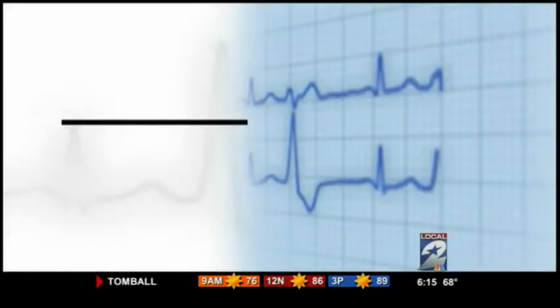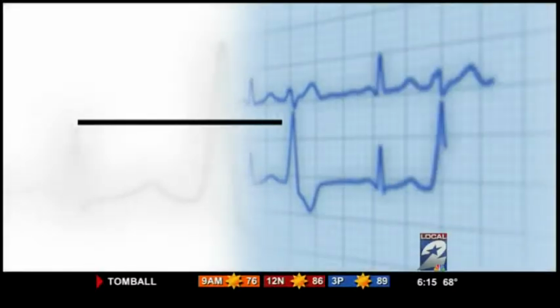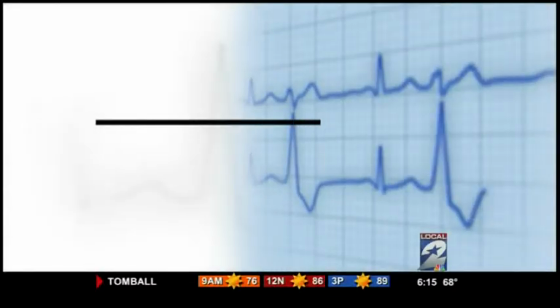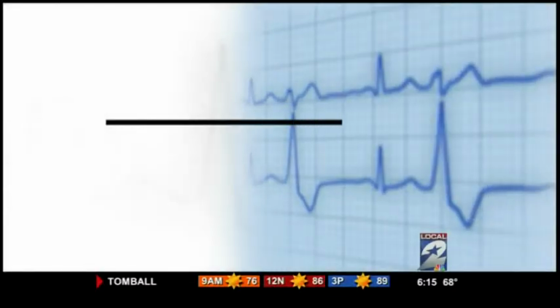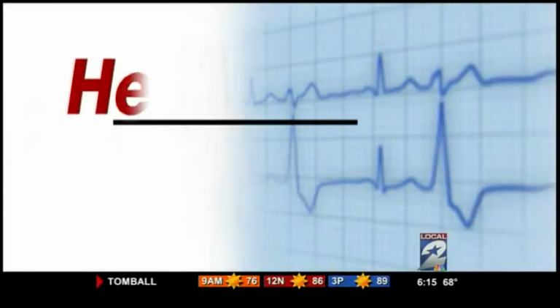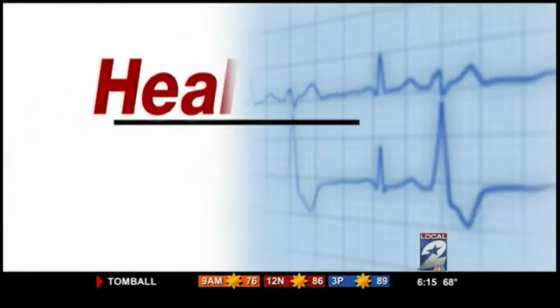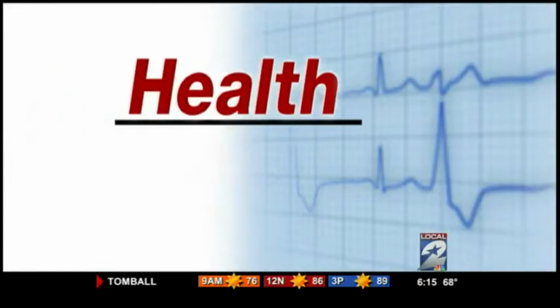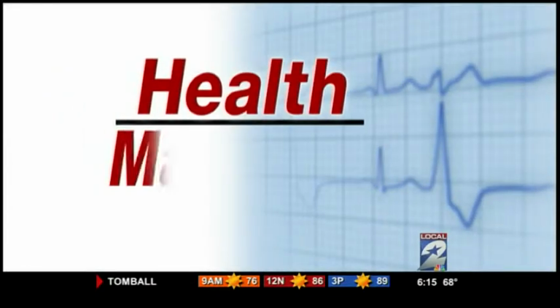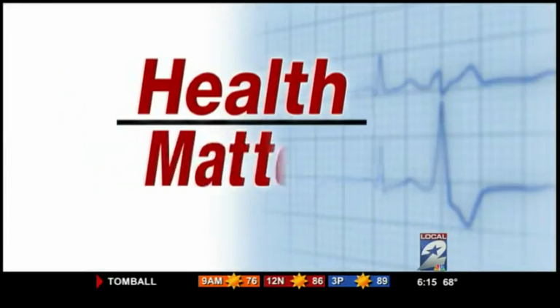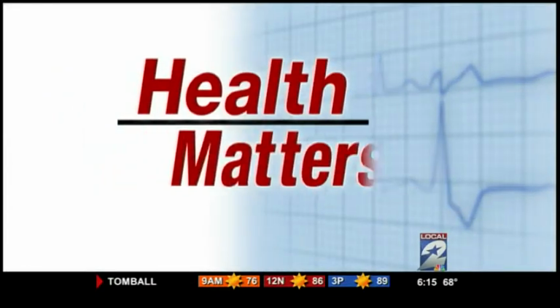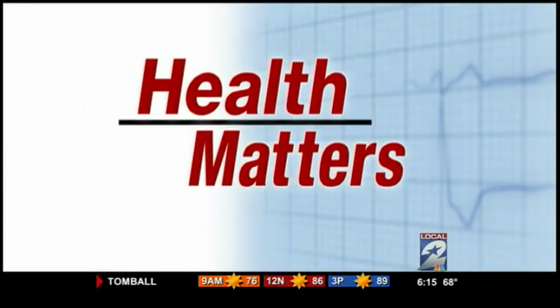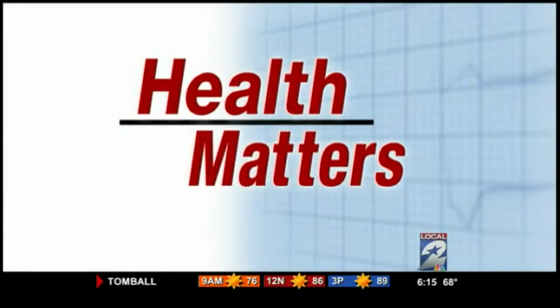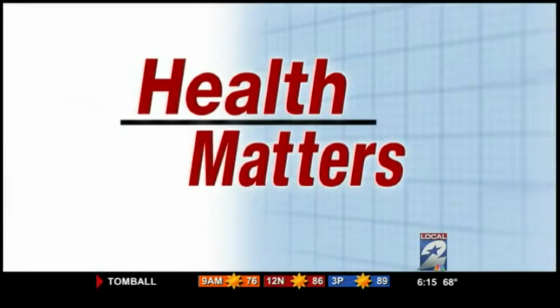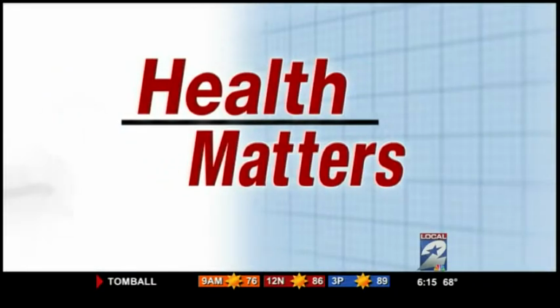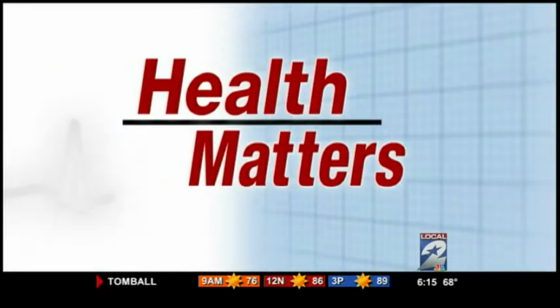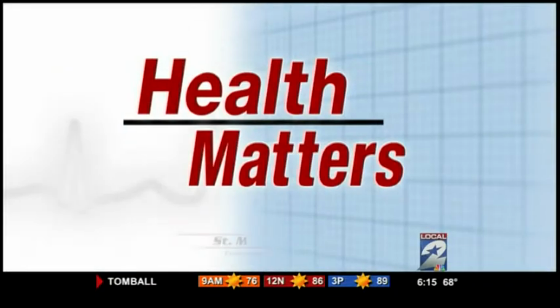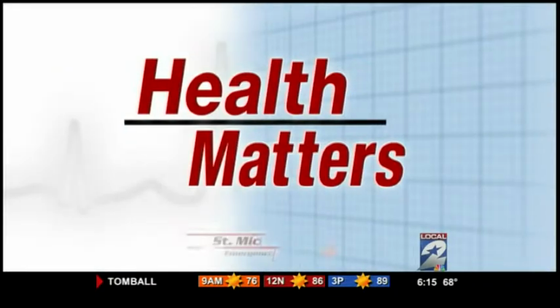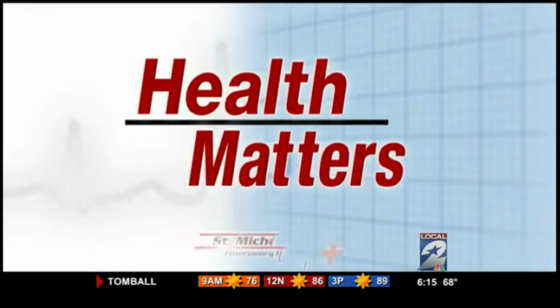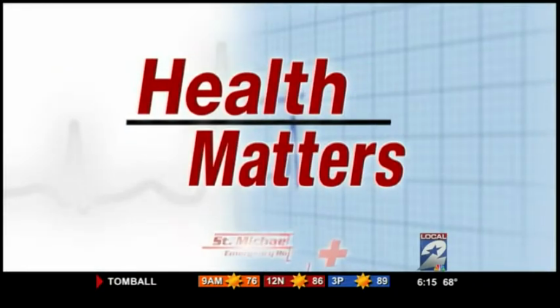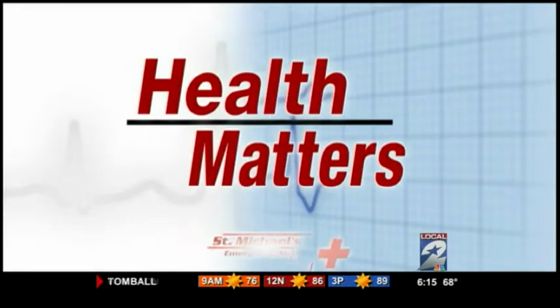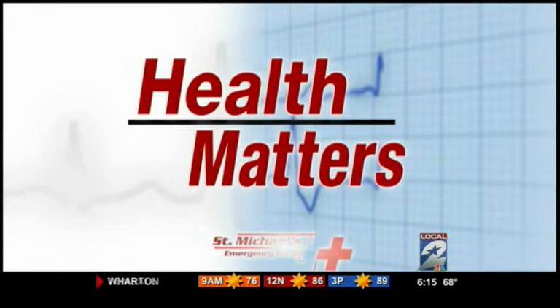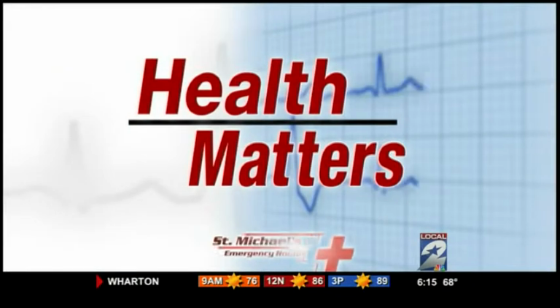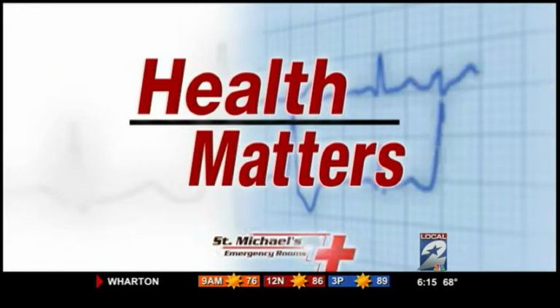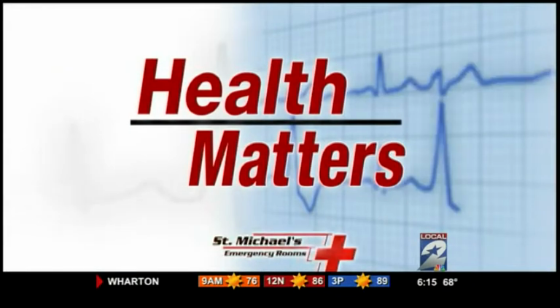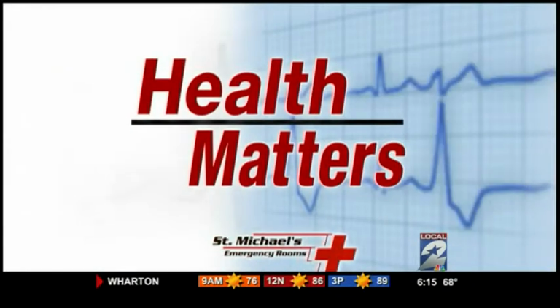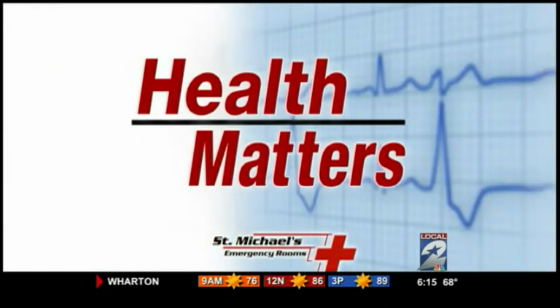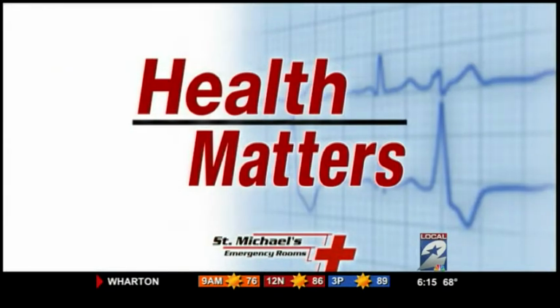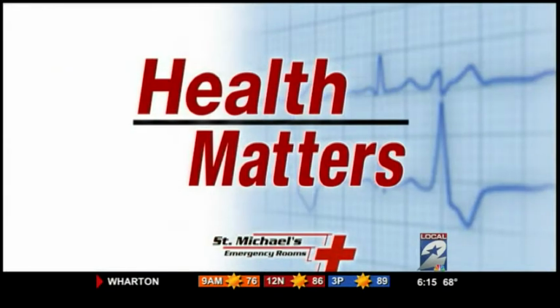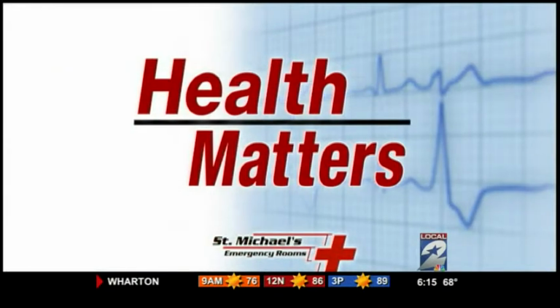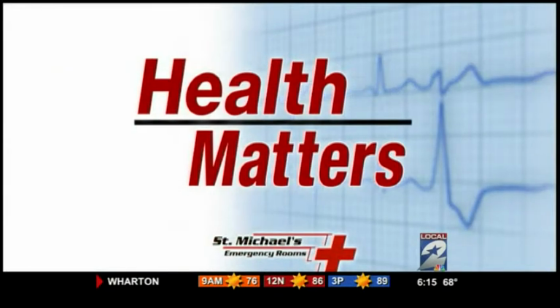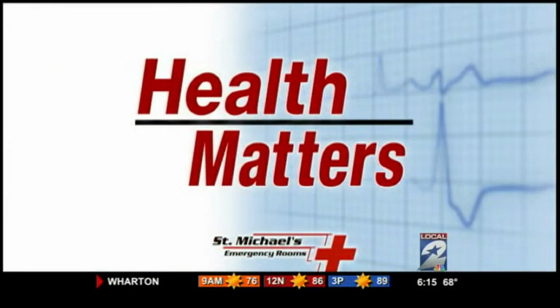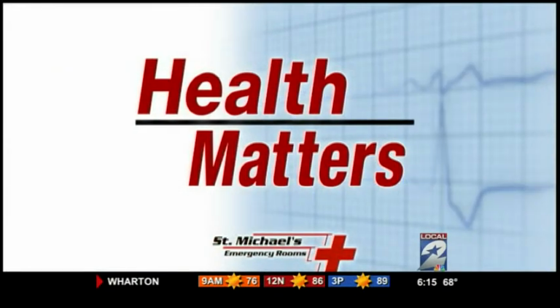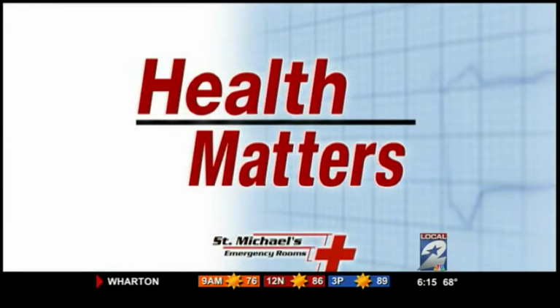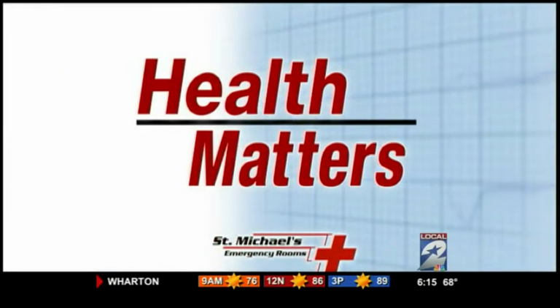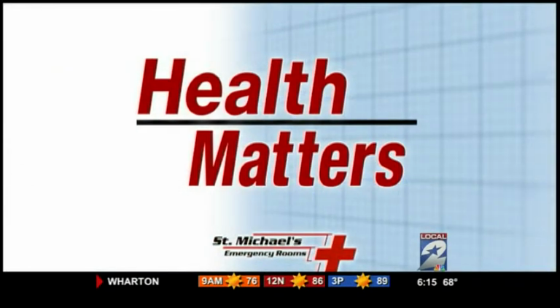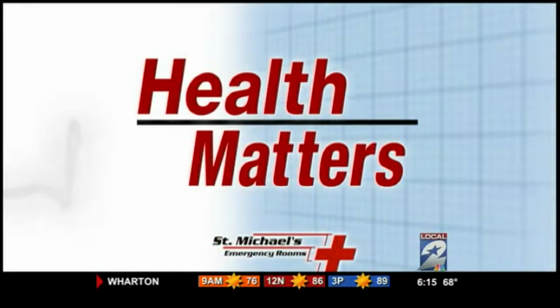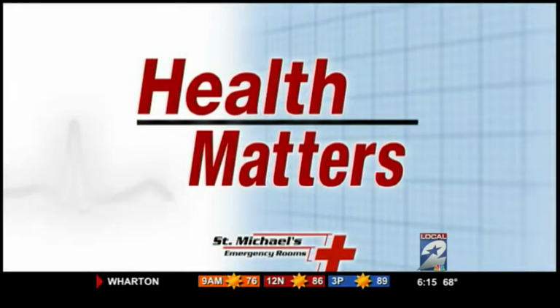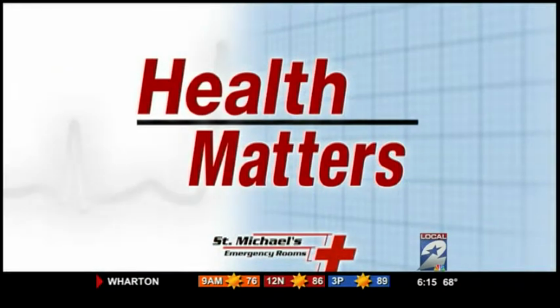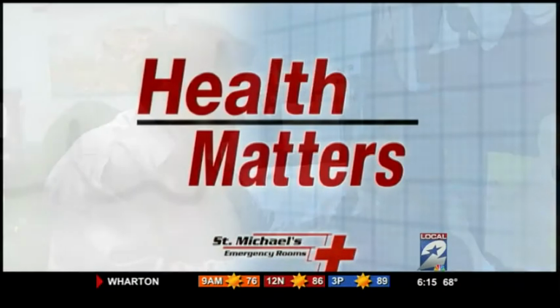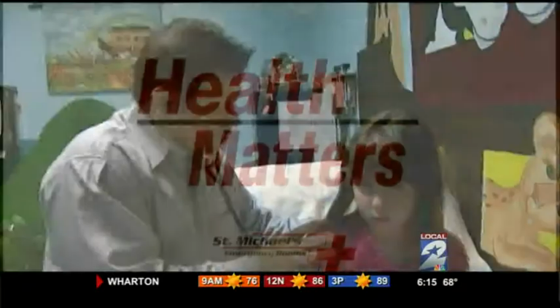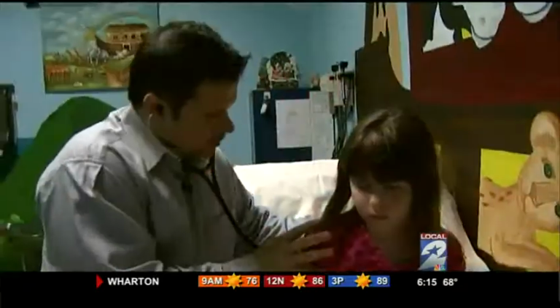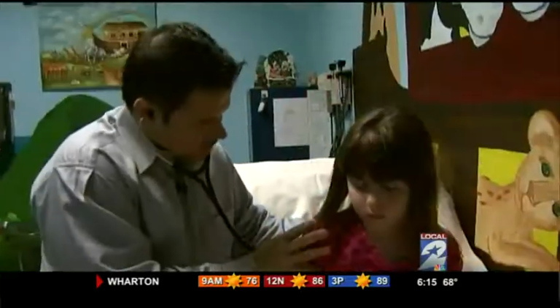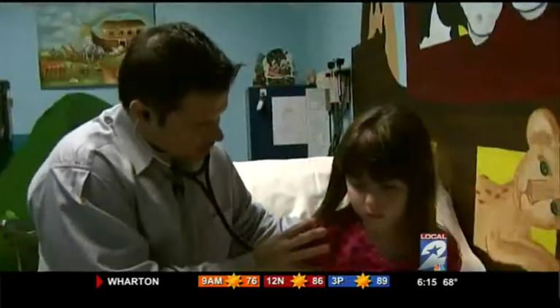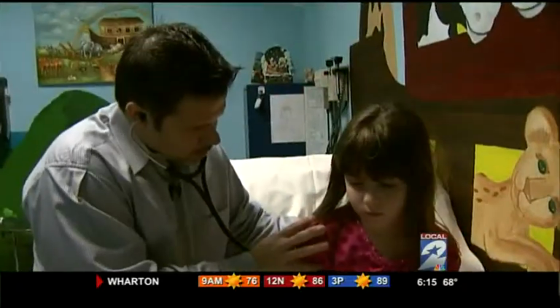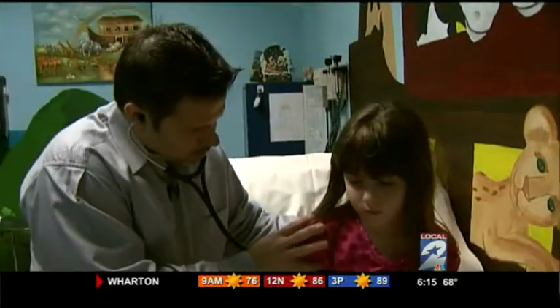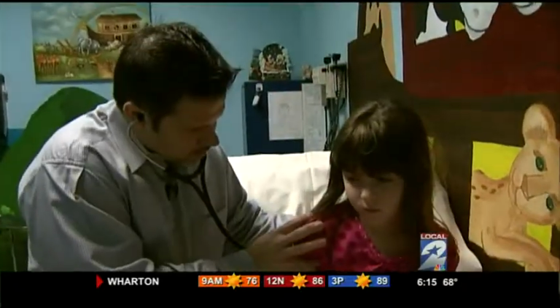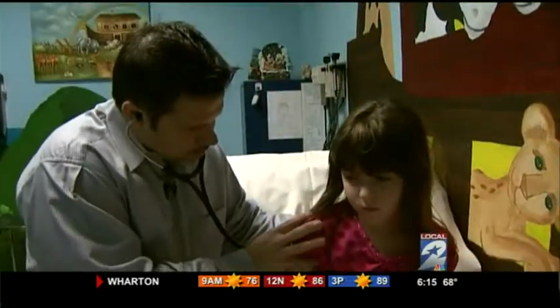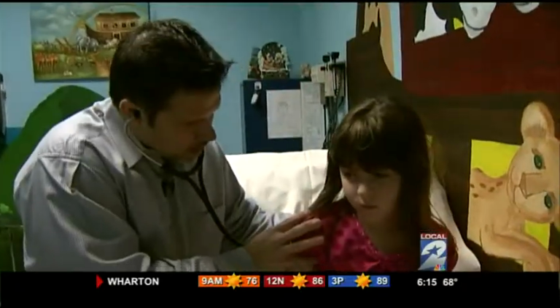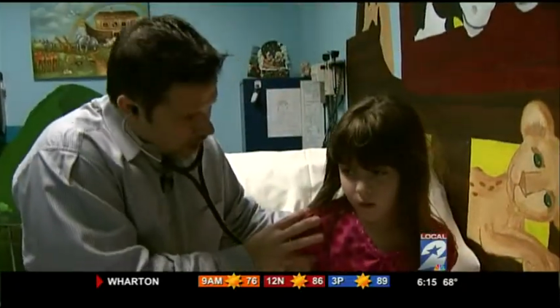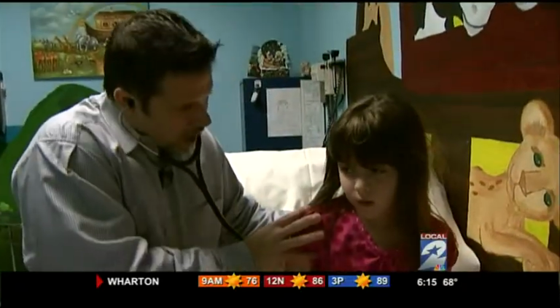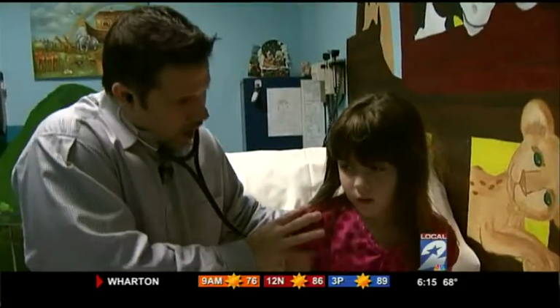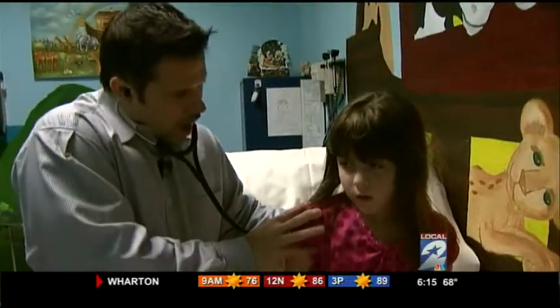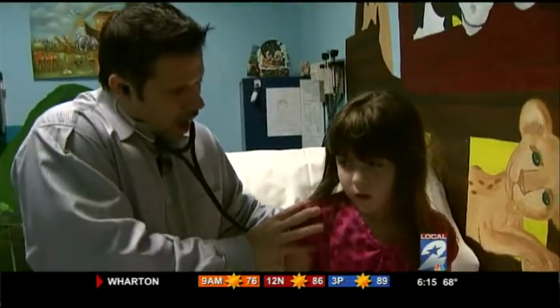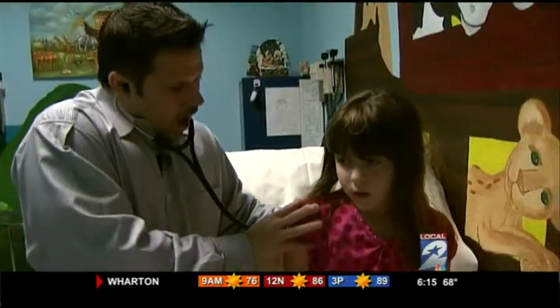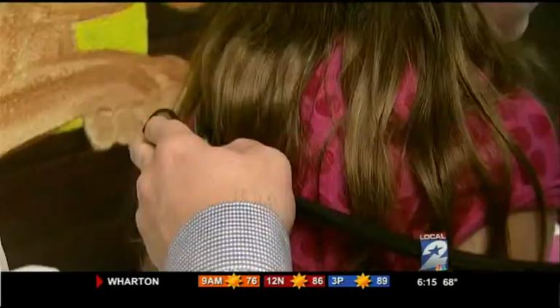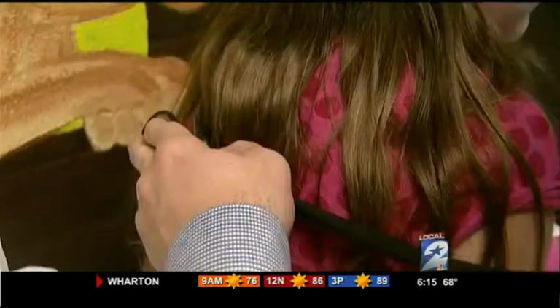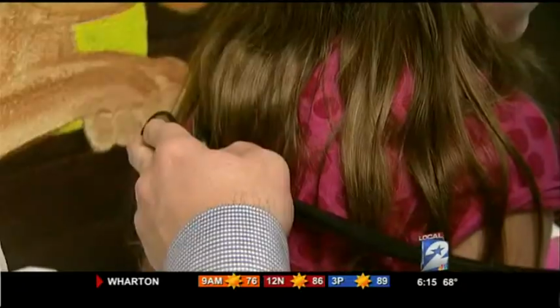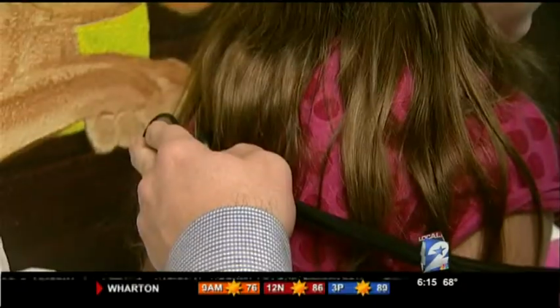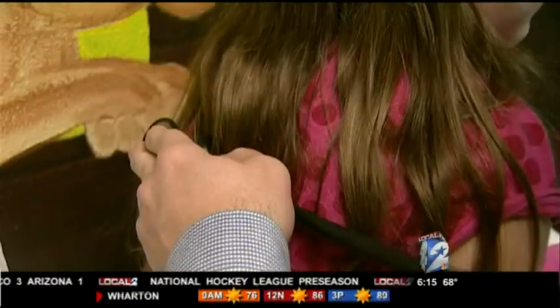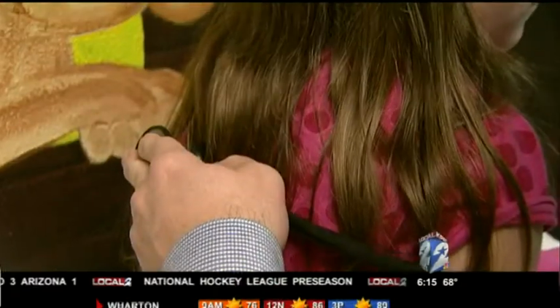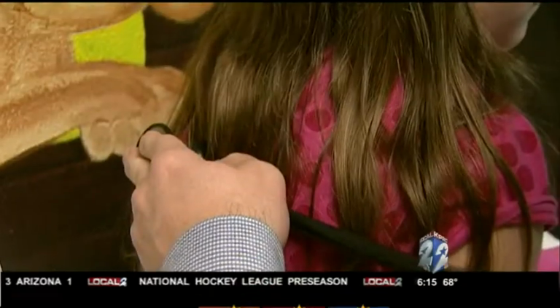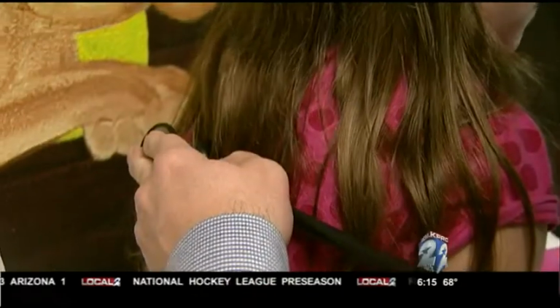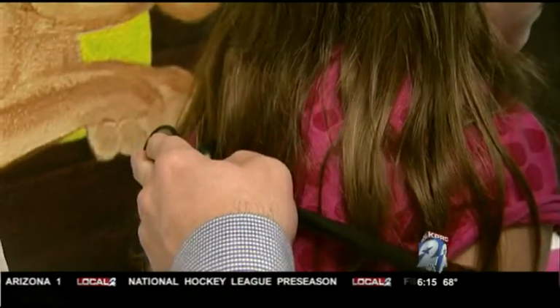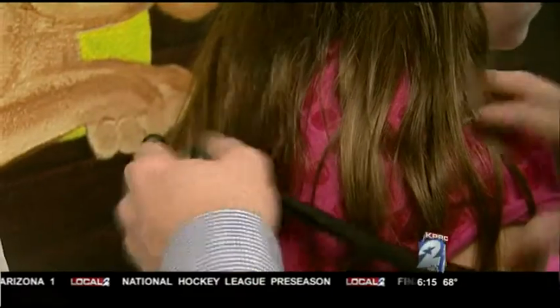Health Matters, brought to you by St. Michael's Emergency Rooms. Take a deep breath in and go. Good.